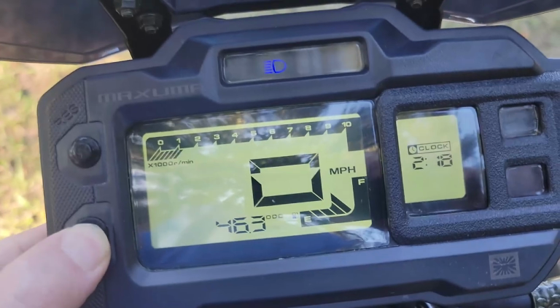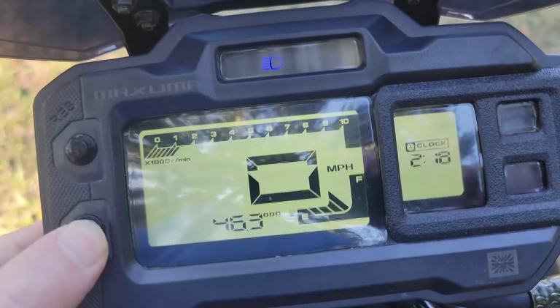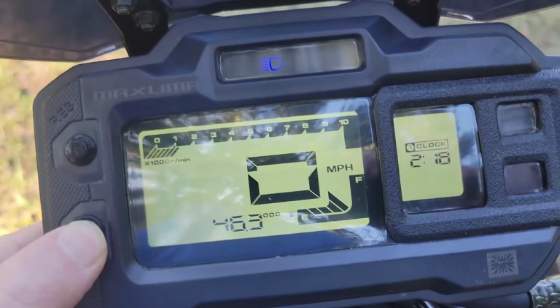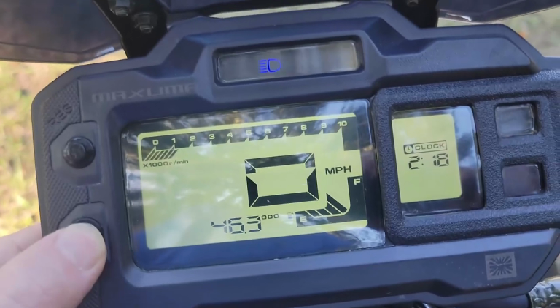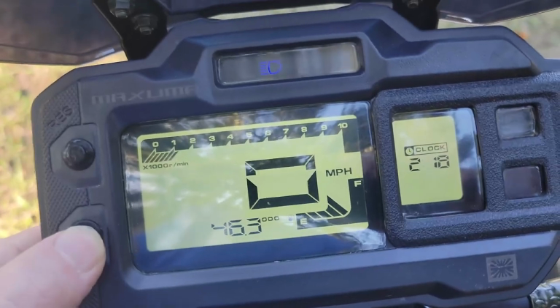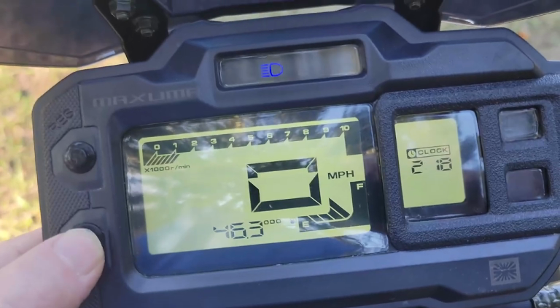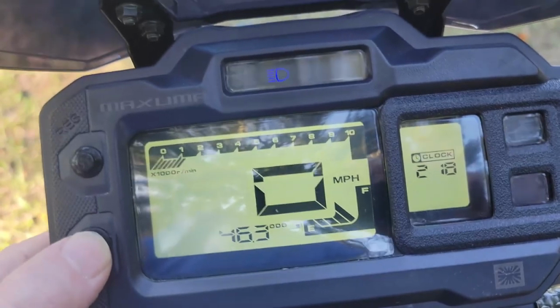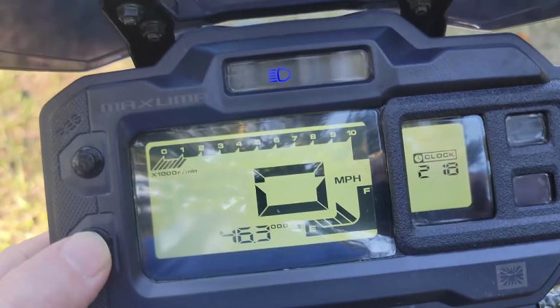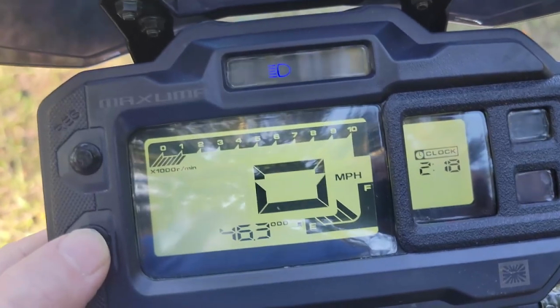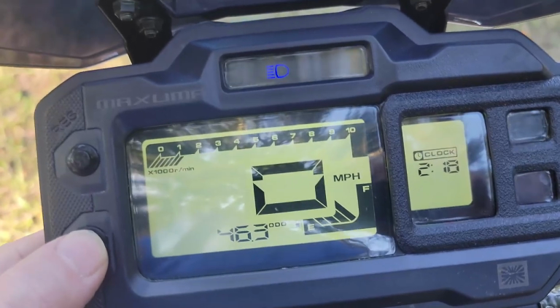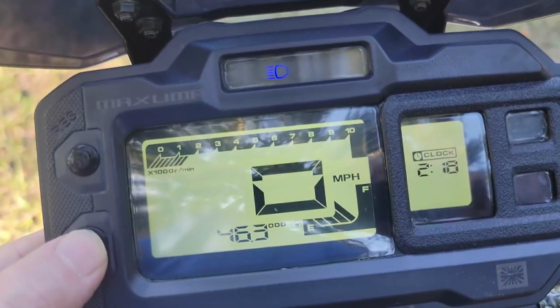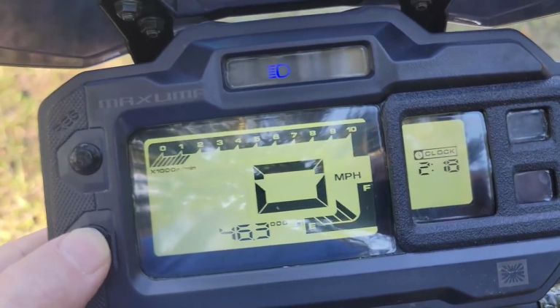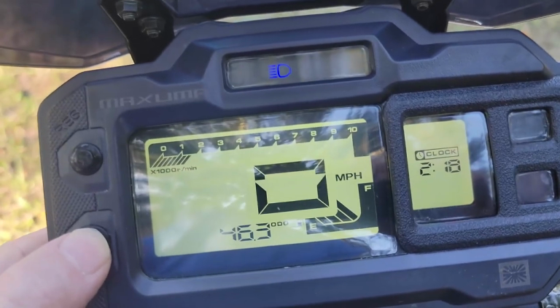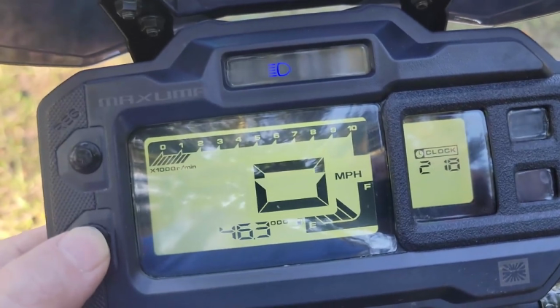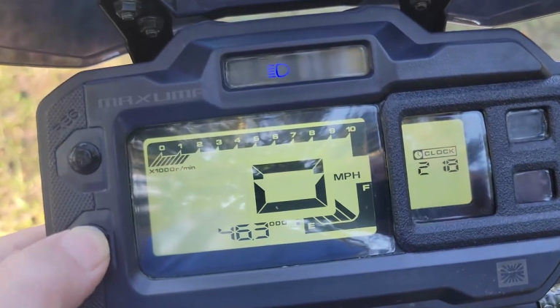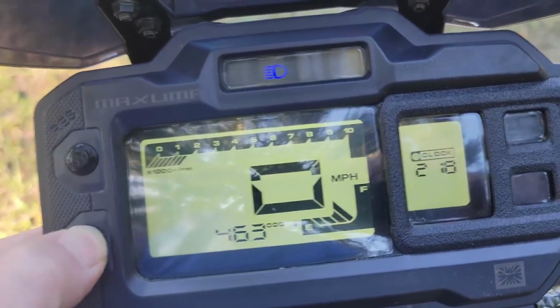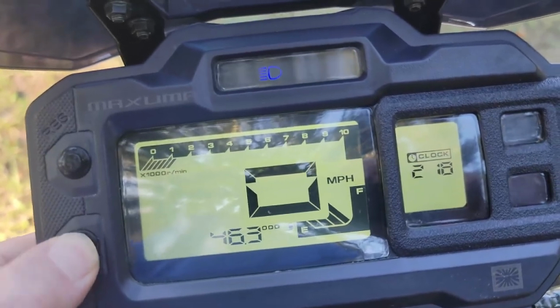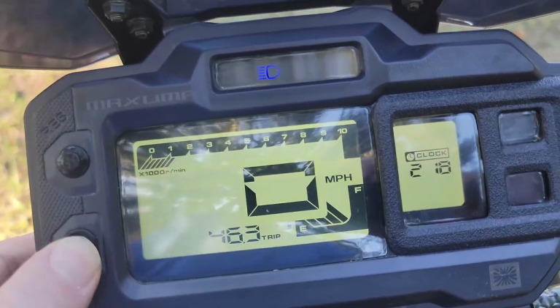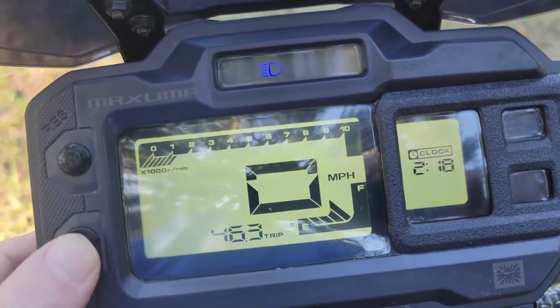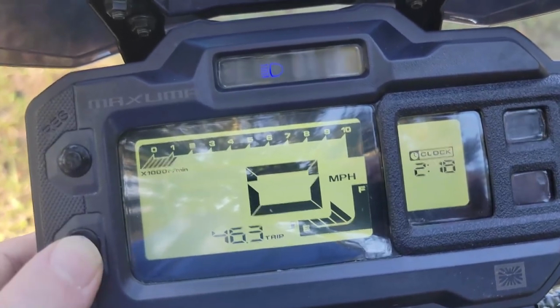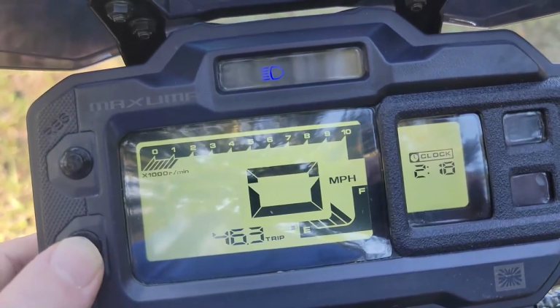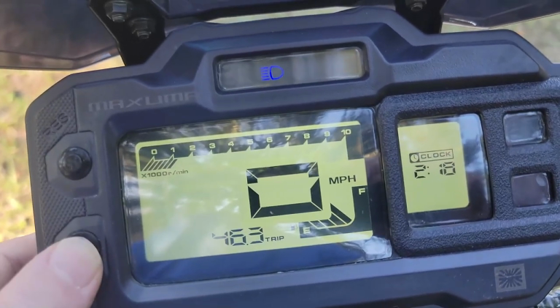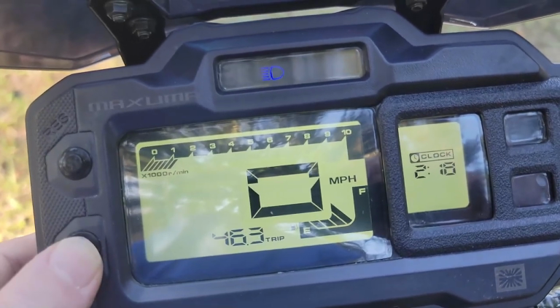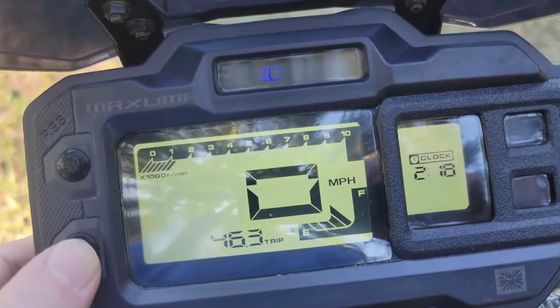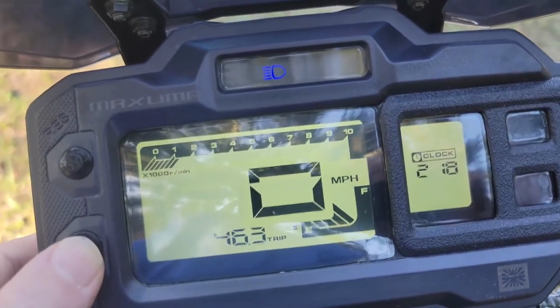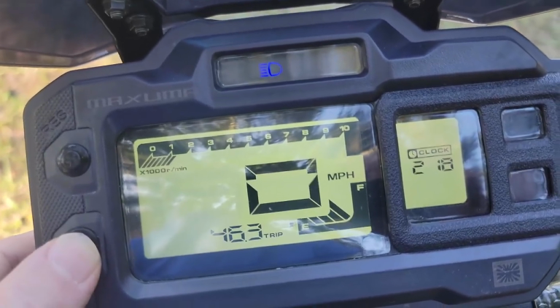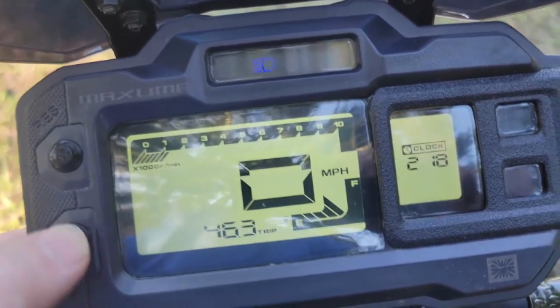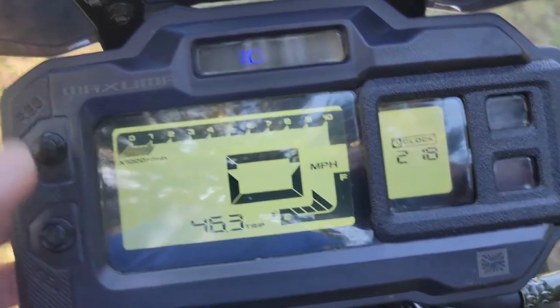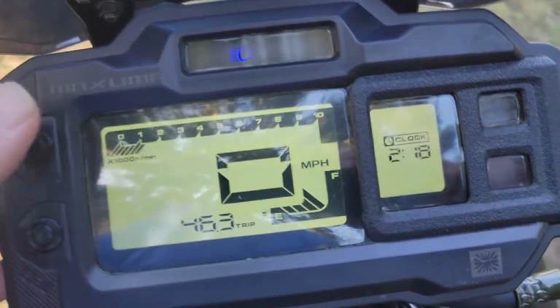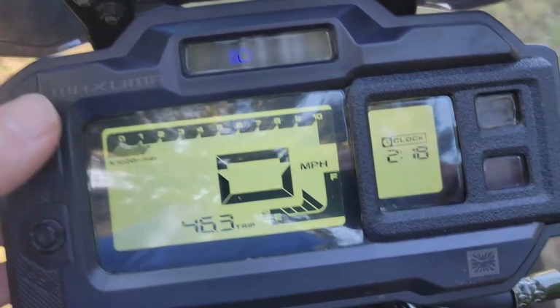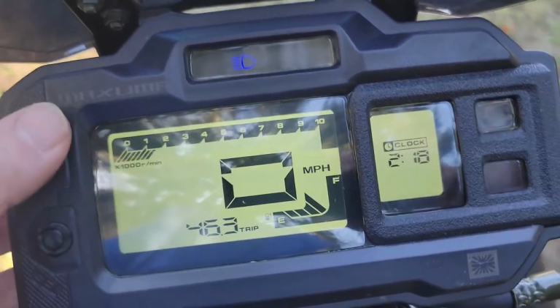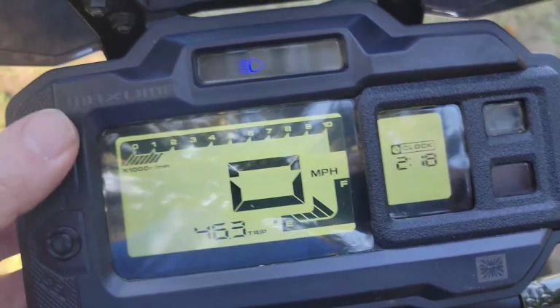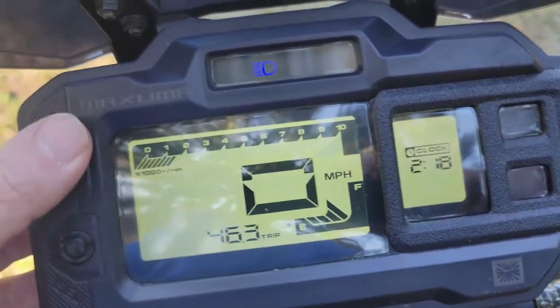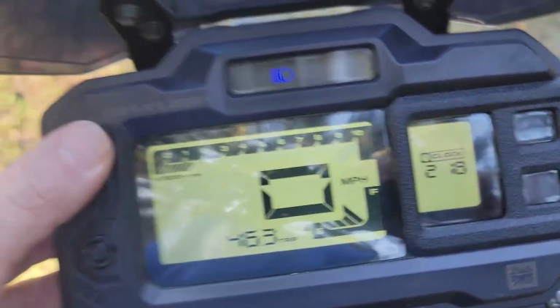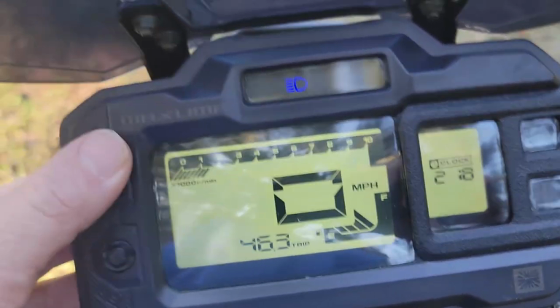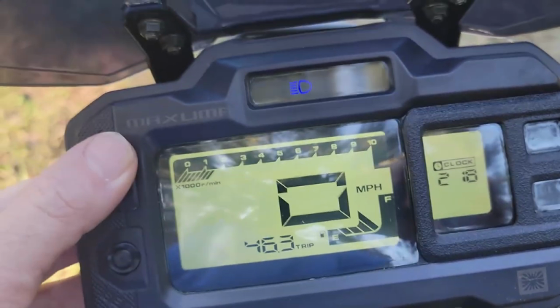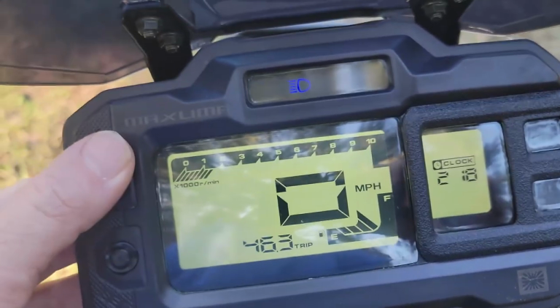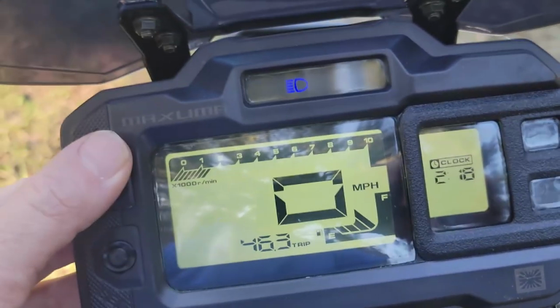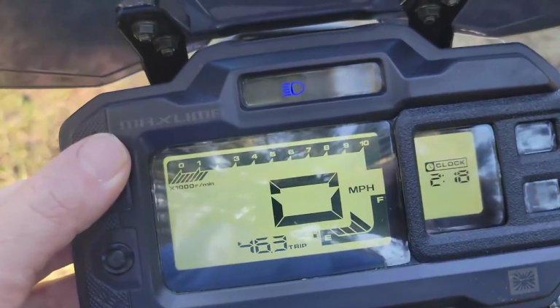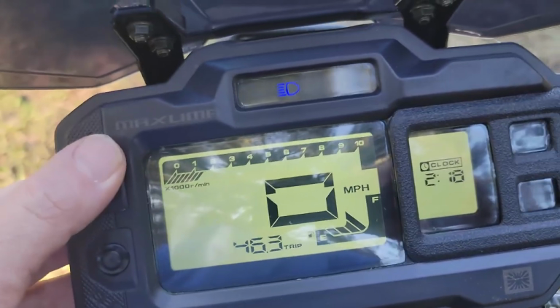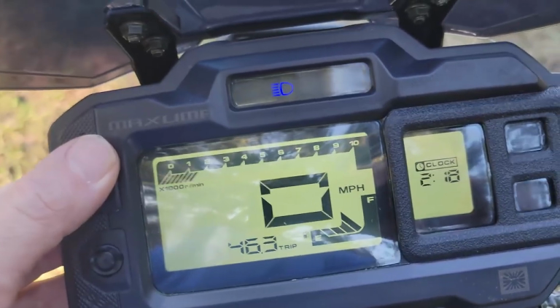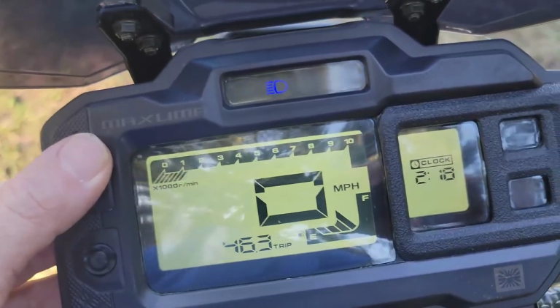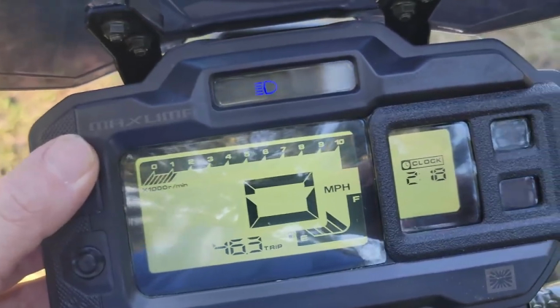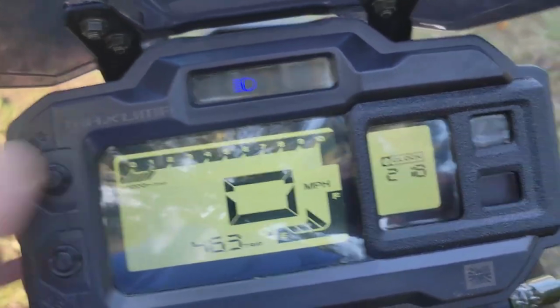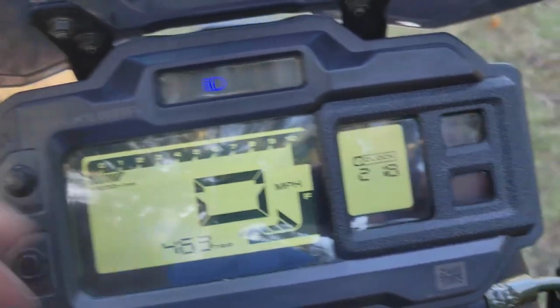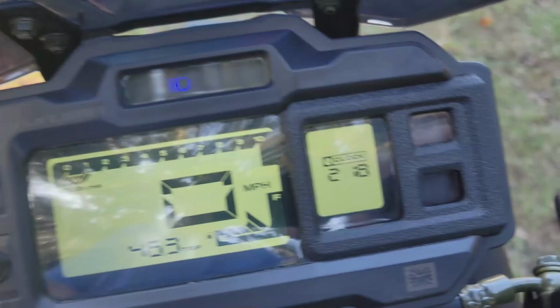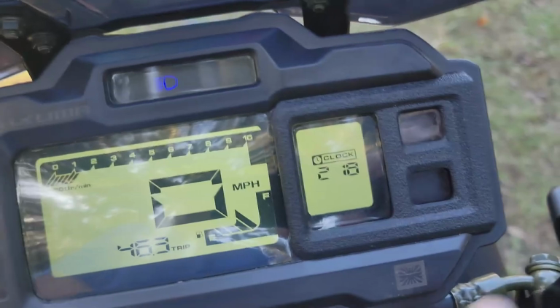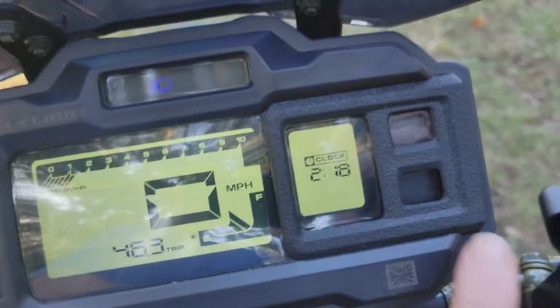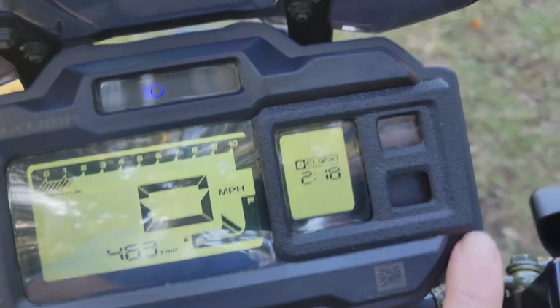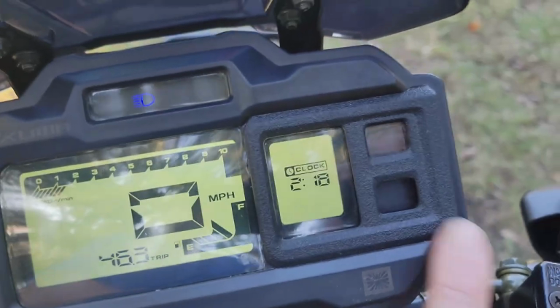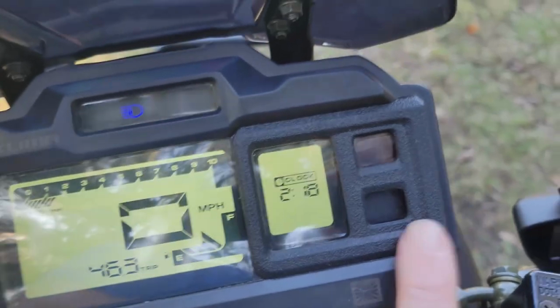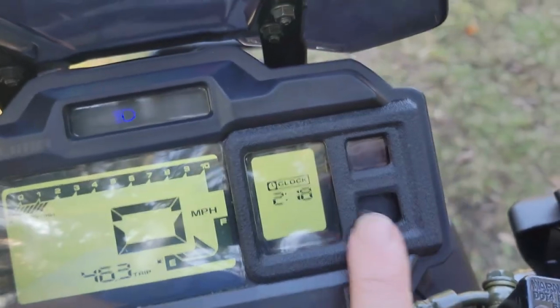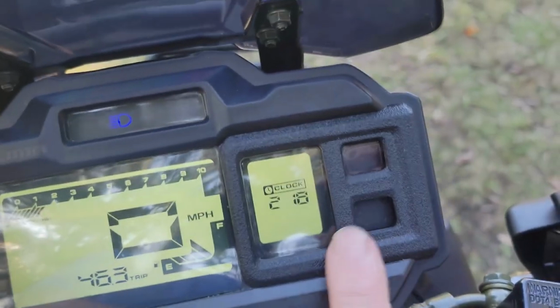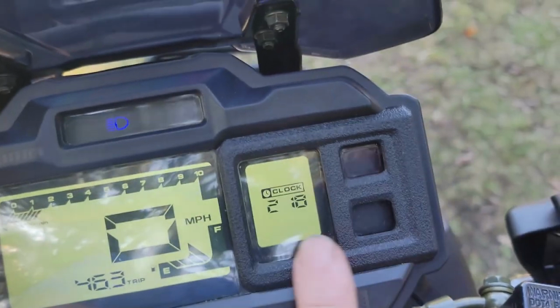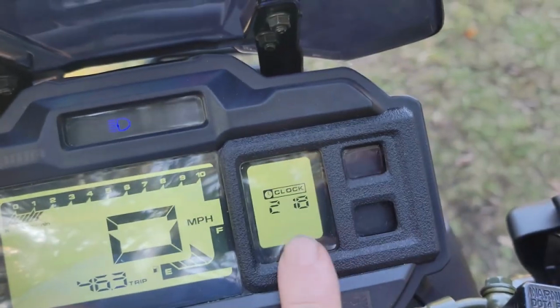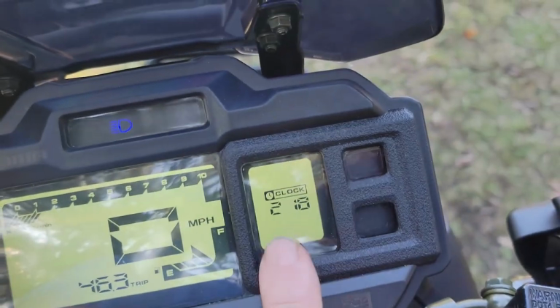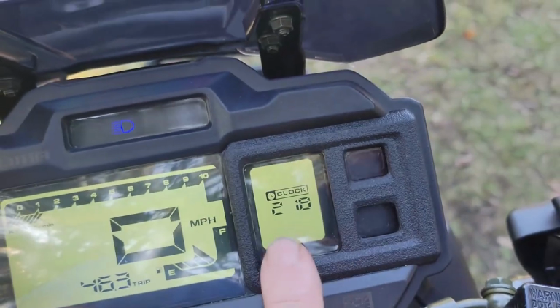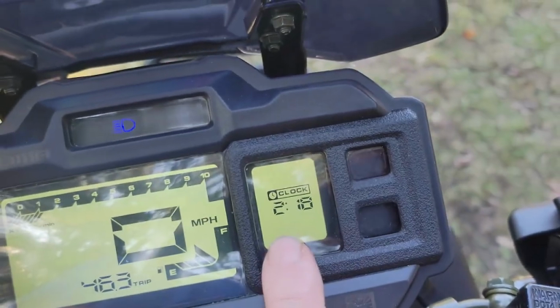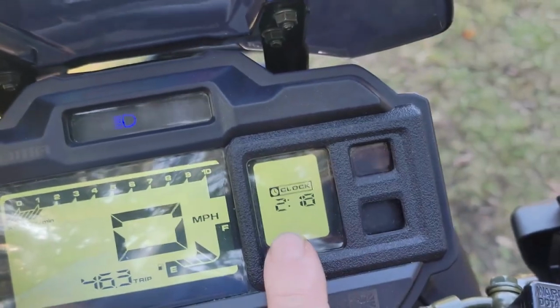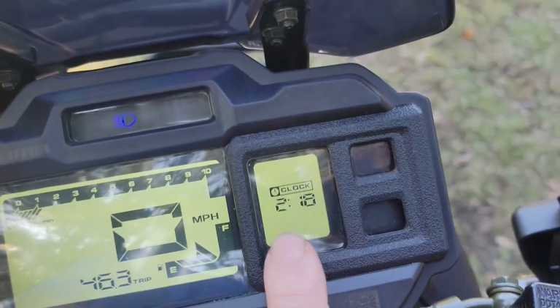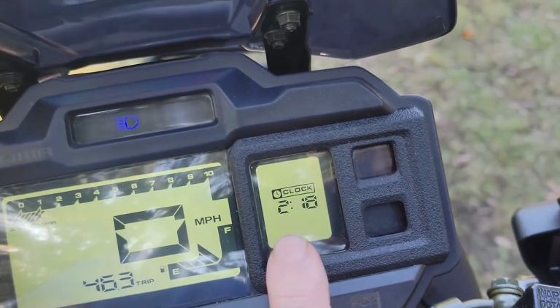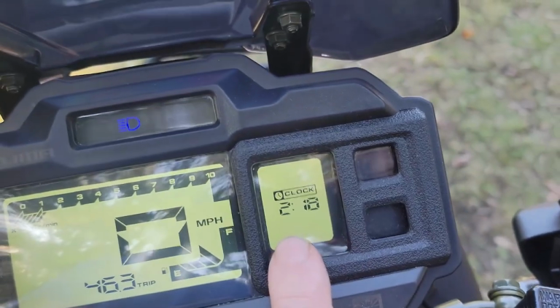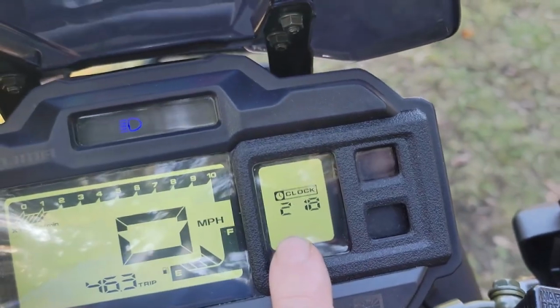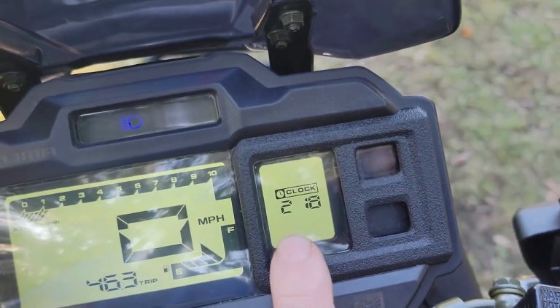The dash just switches between odometer and trip. You hold this button to reset. There is also a clock.